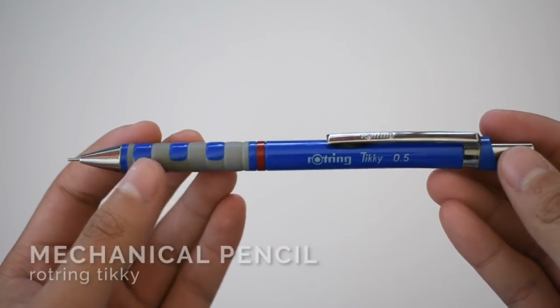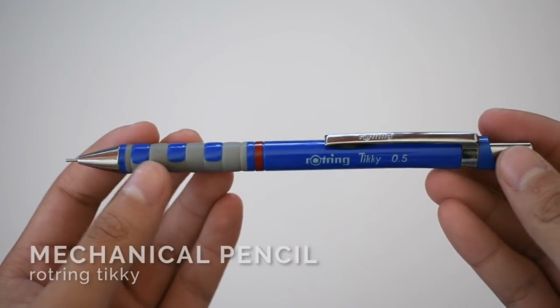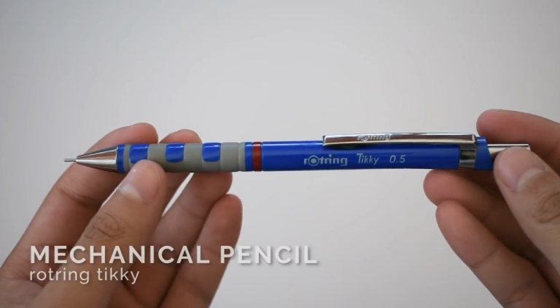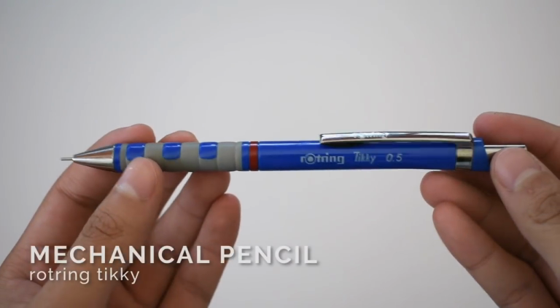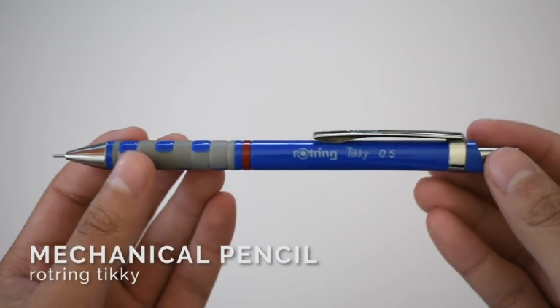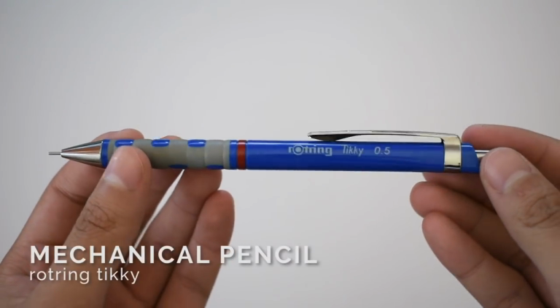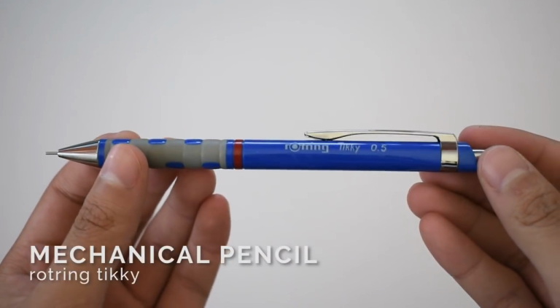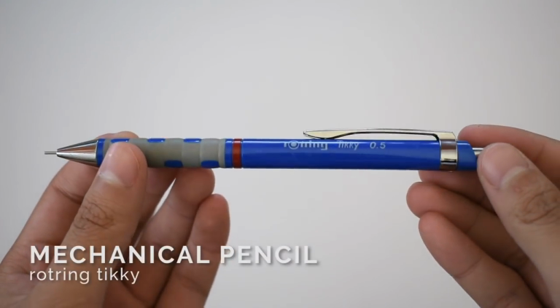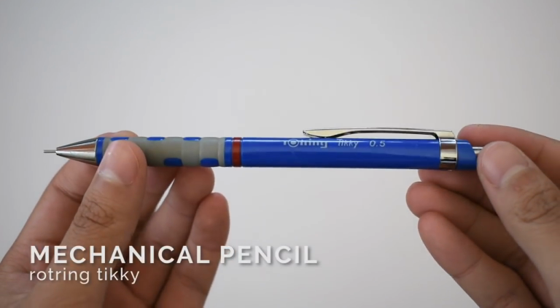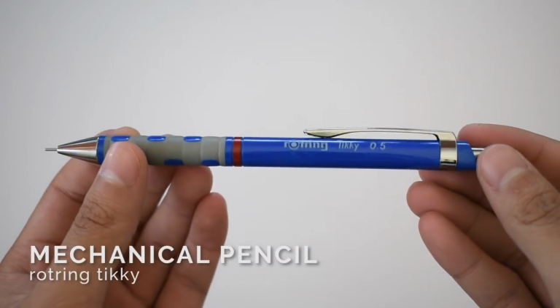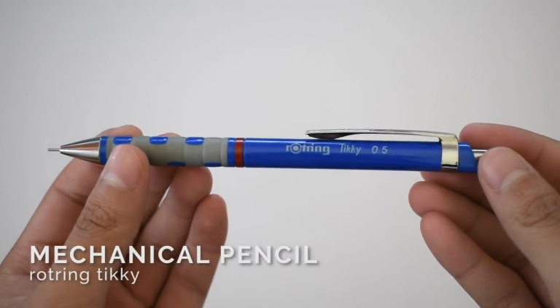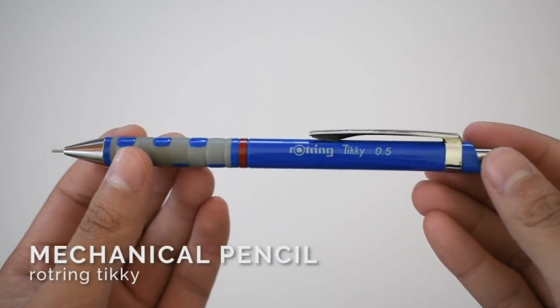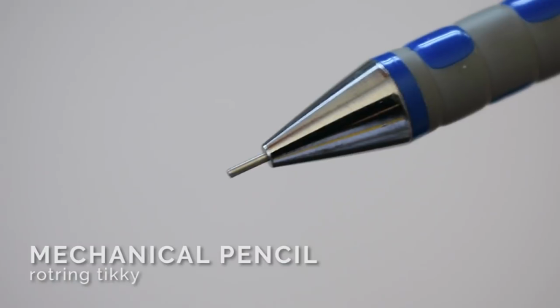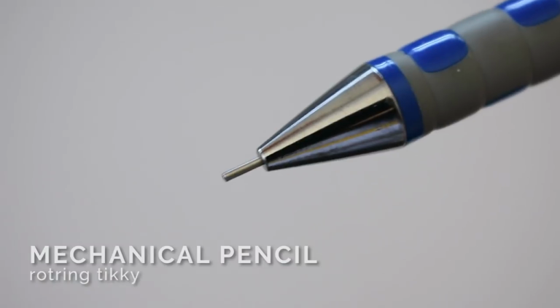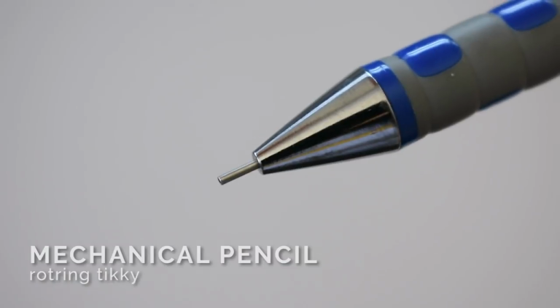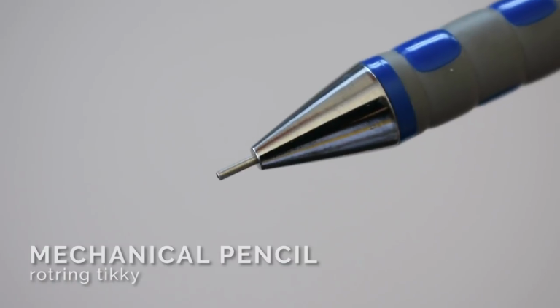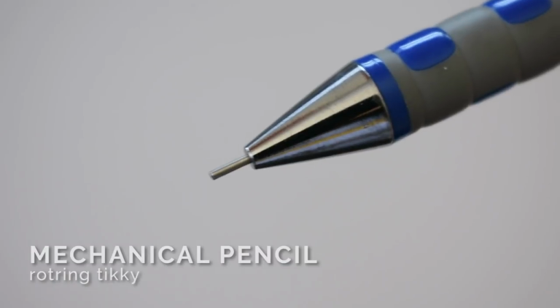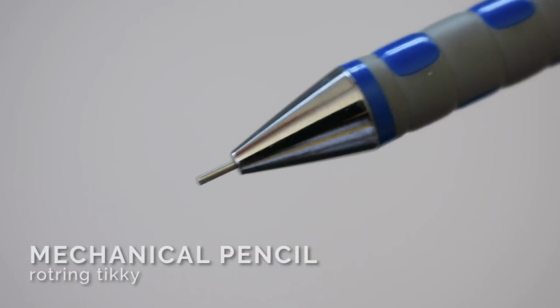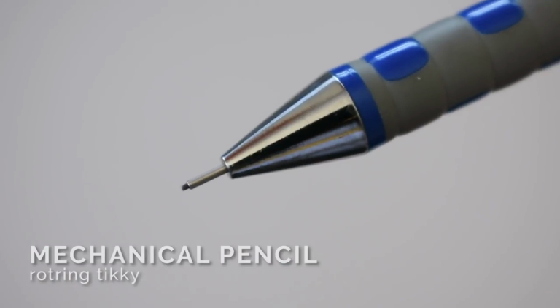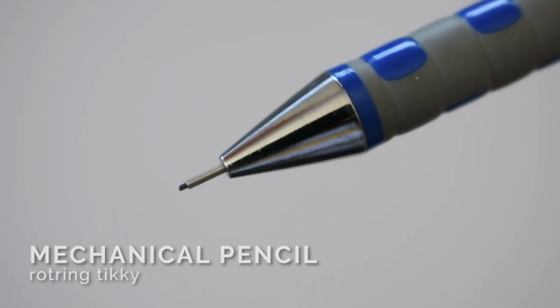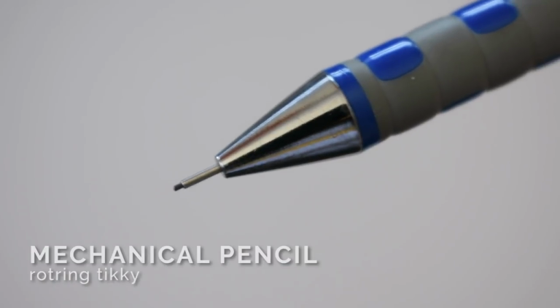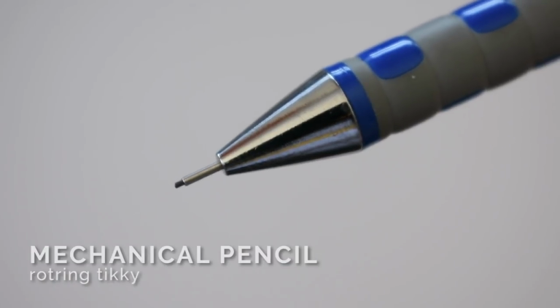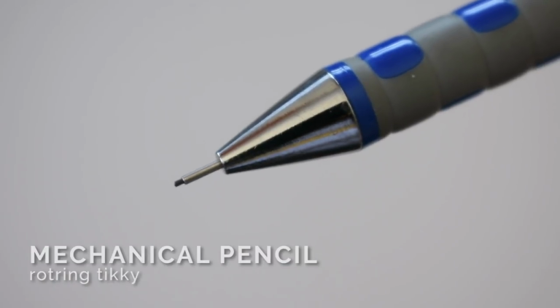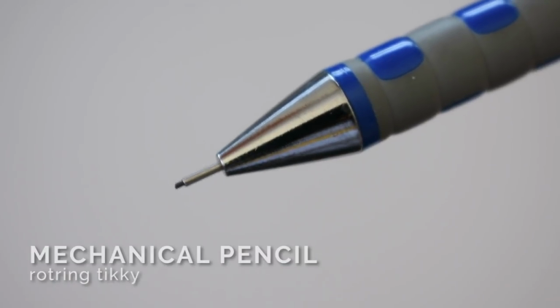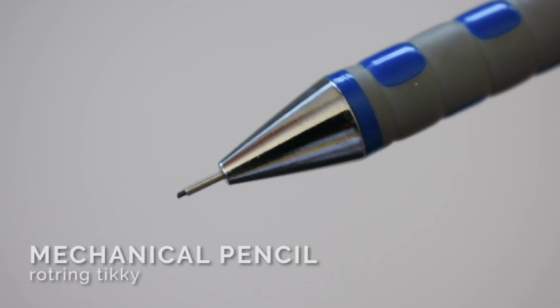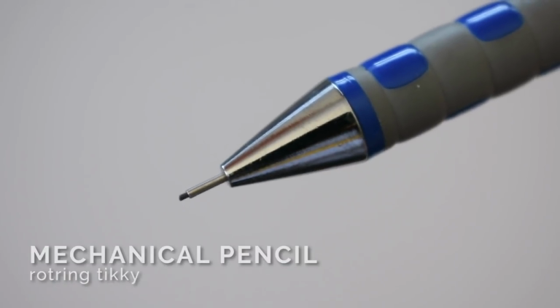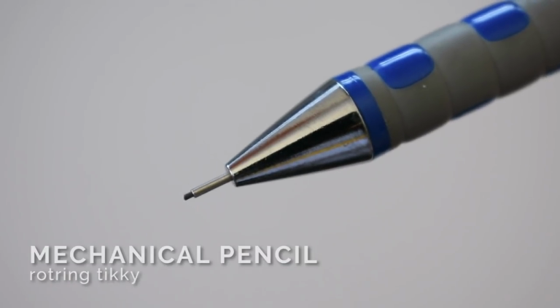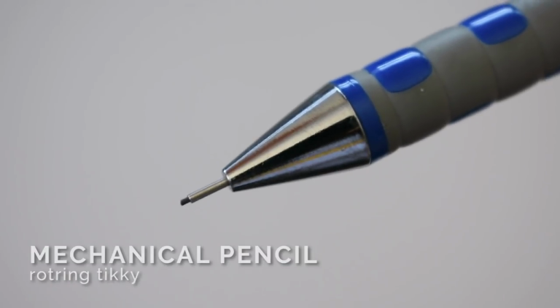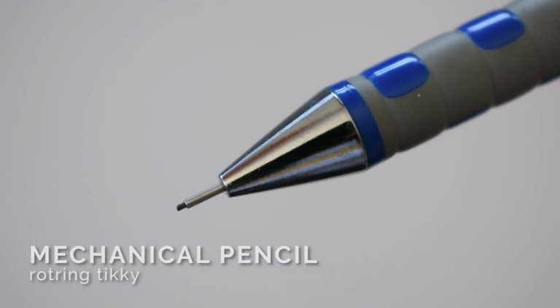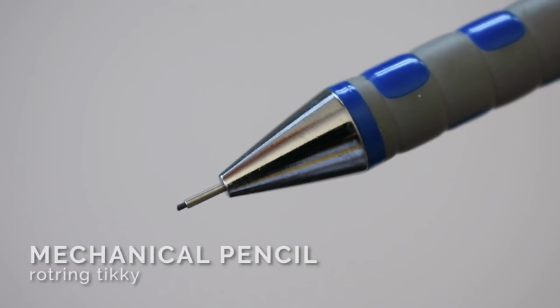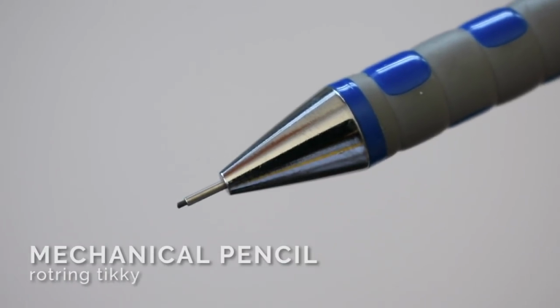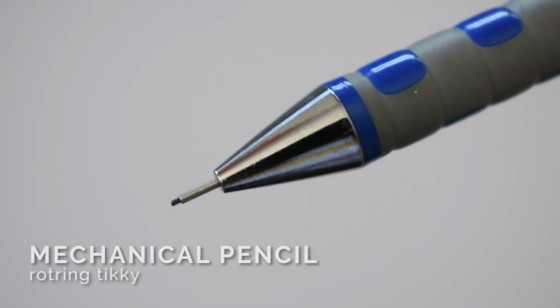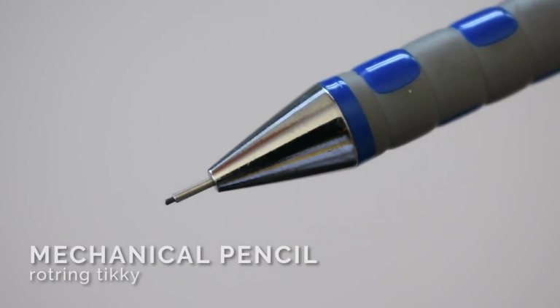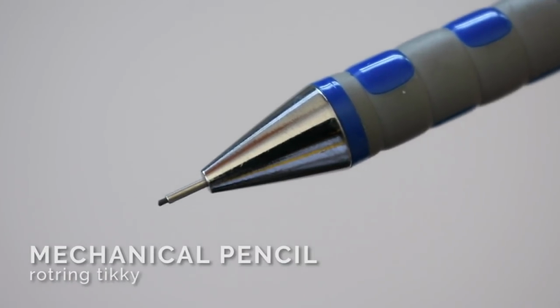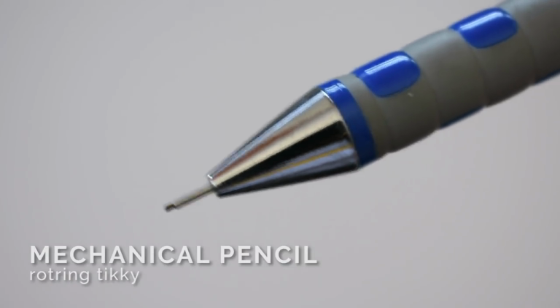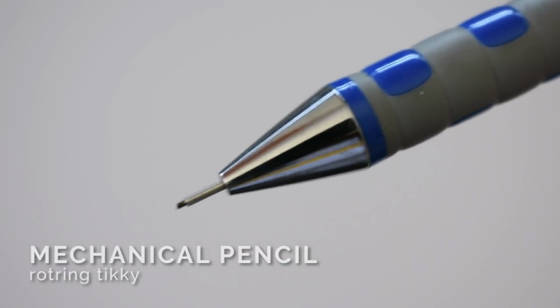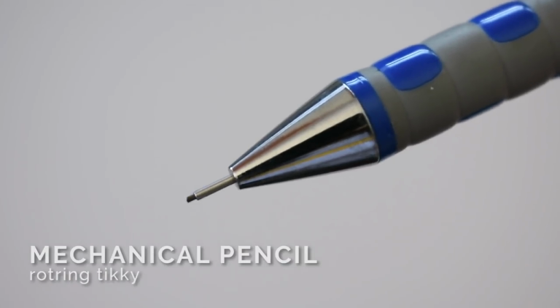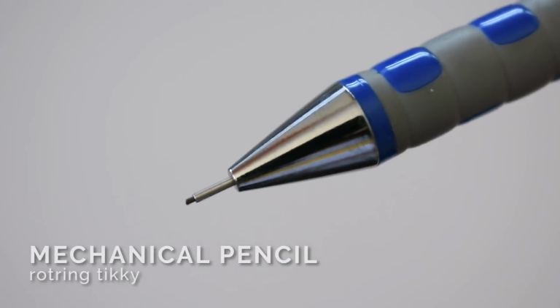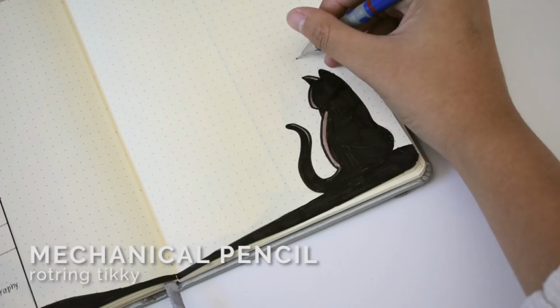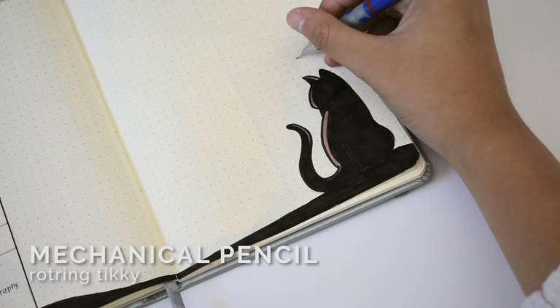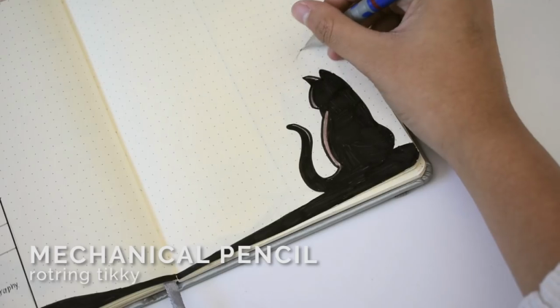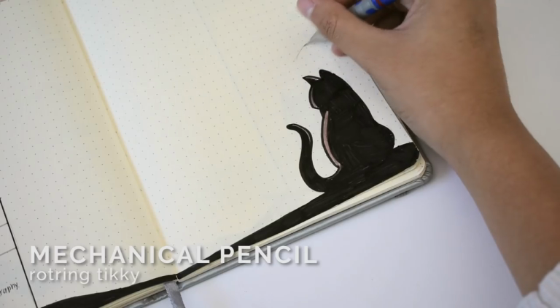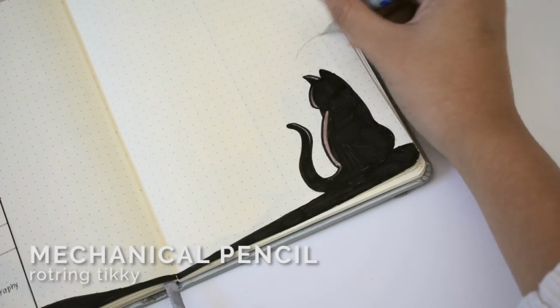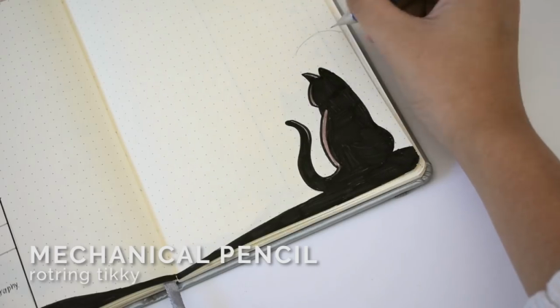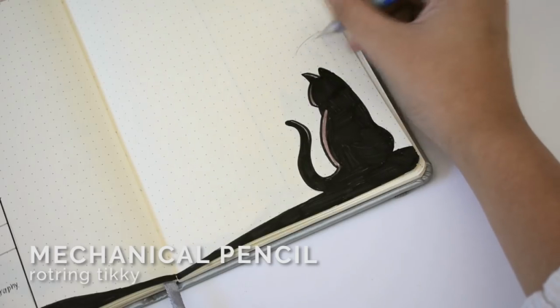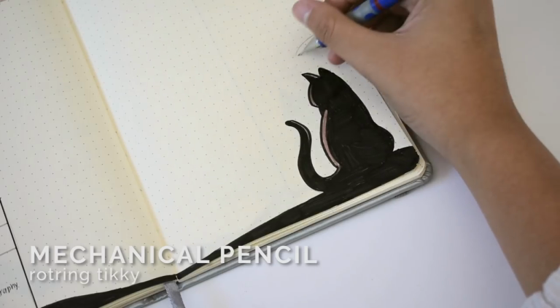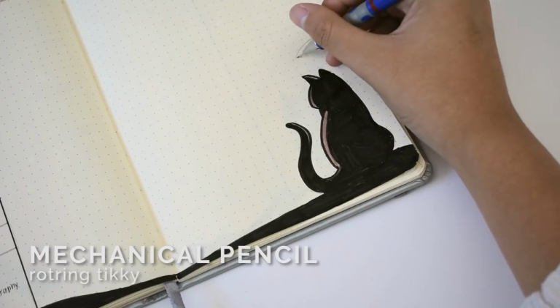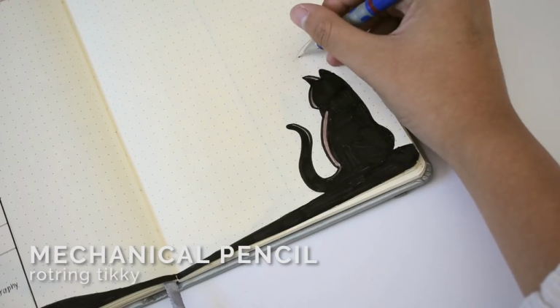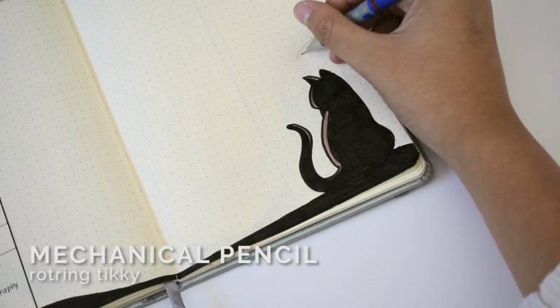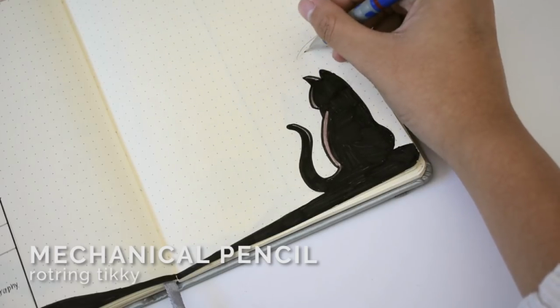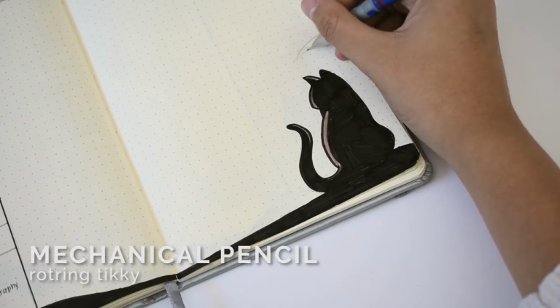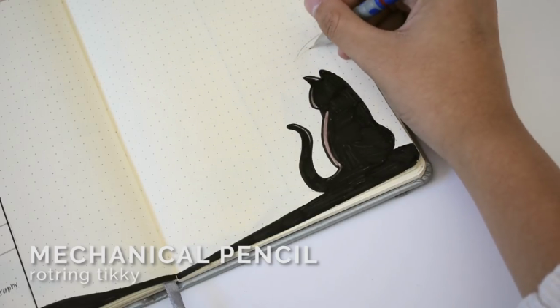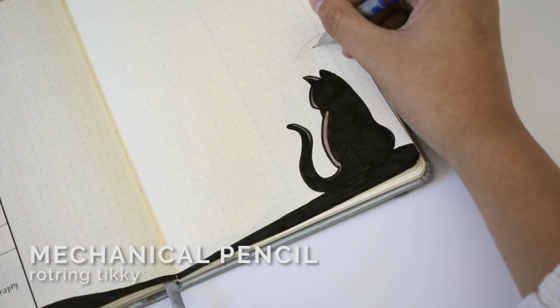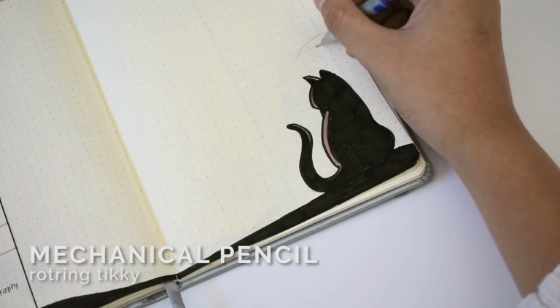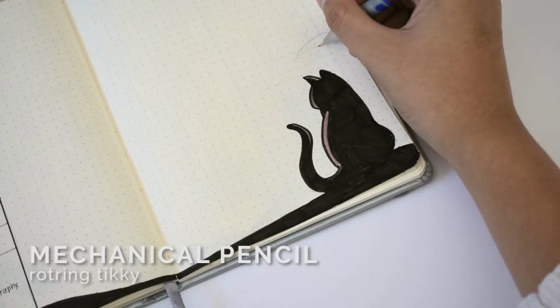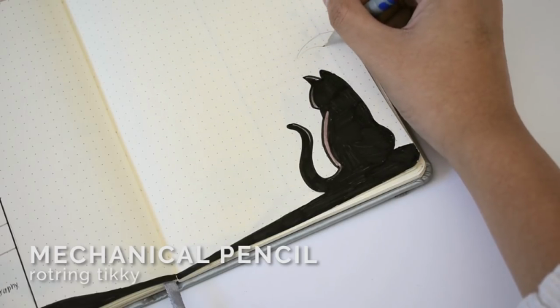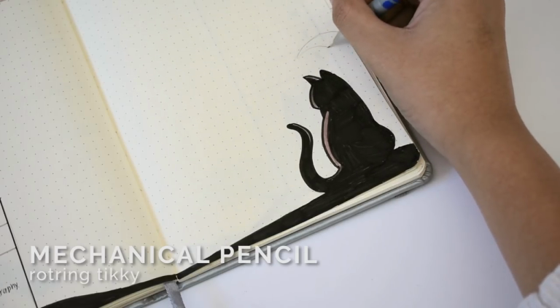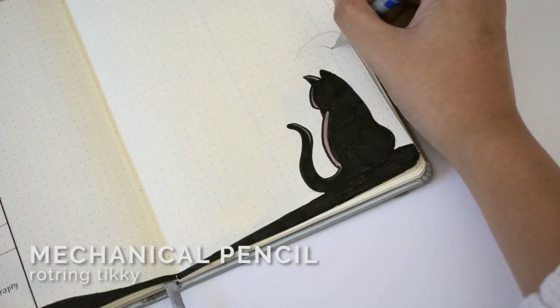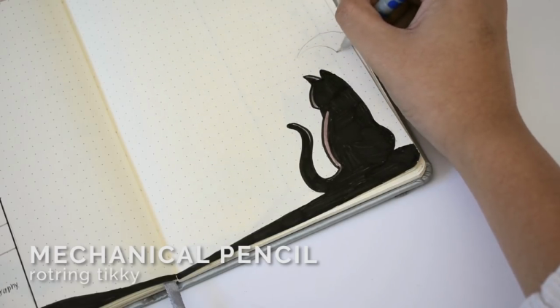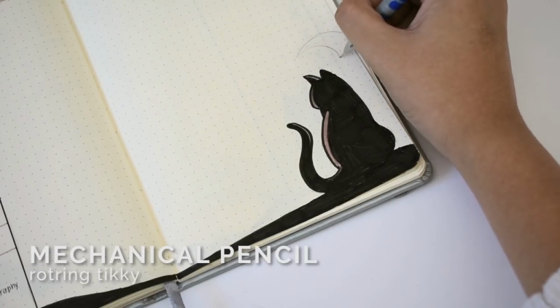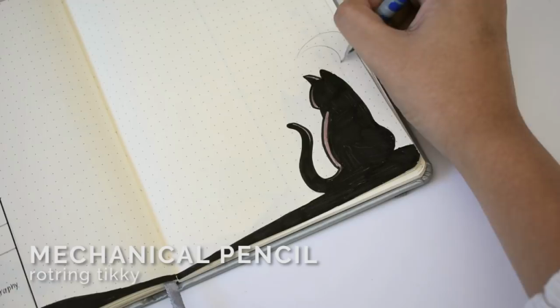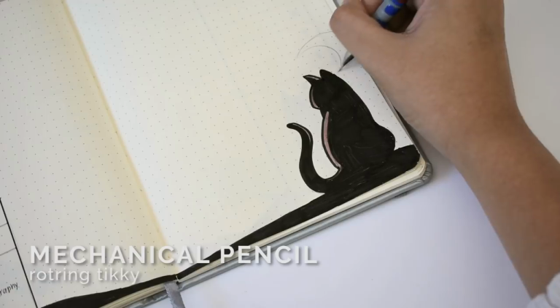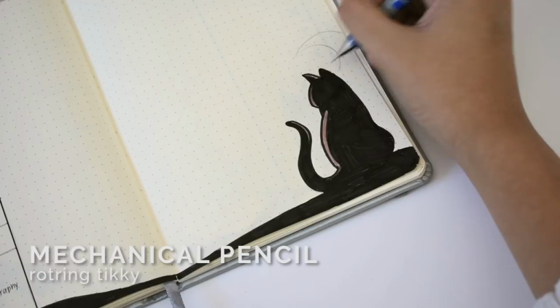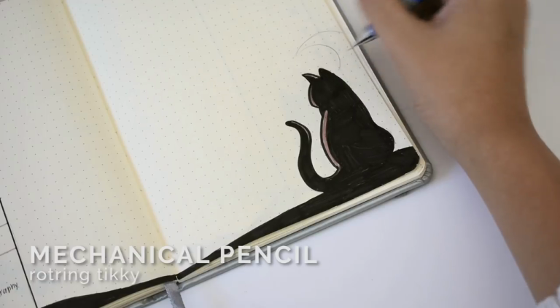I use a mechanical pencil to sketch out my layouts and drawings, but you might not need this if you don't plan to decorate much.